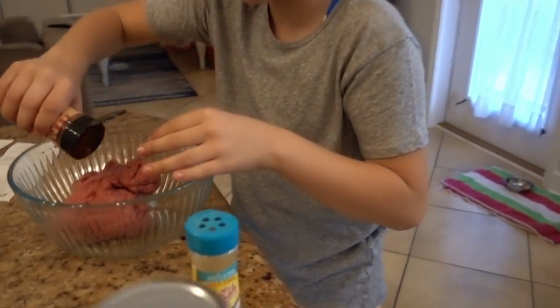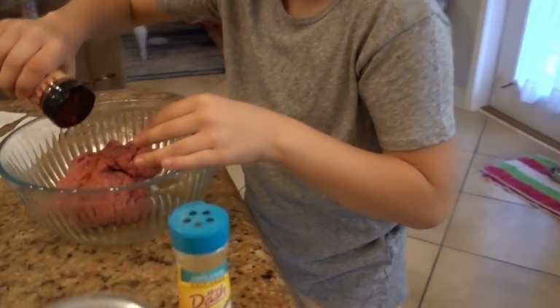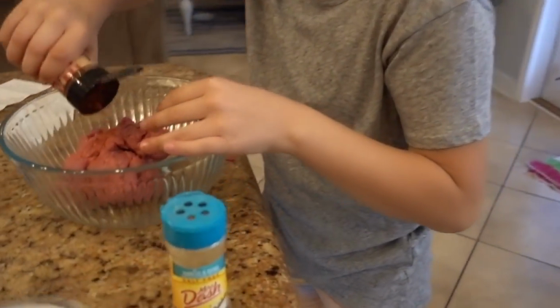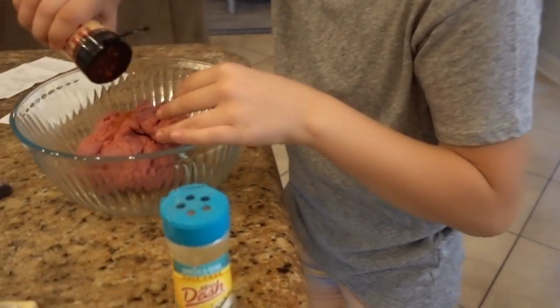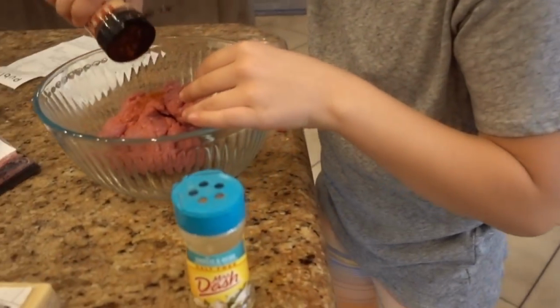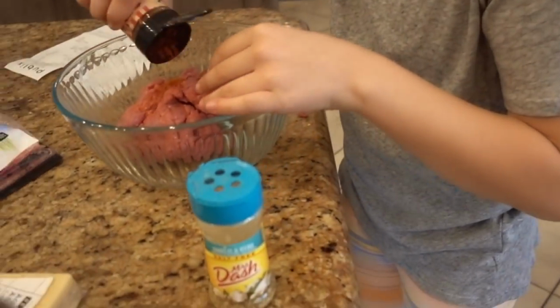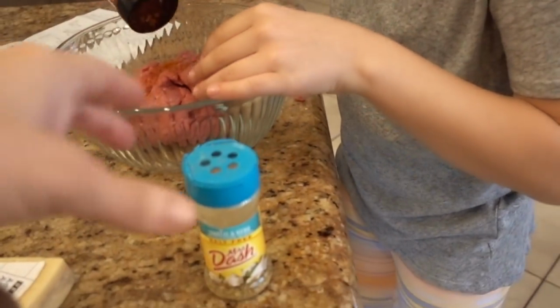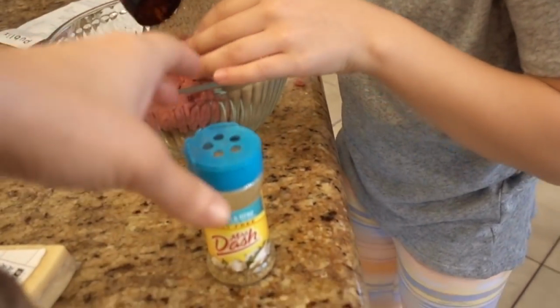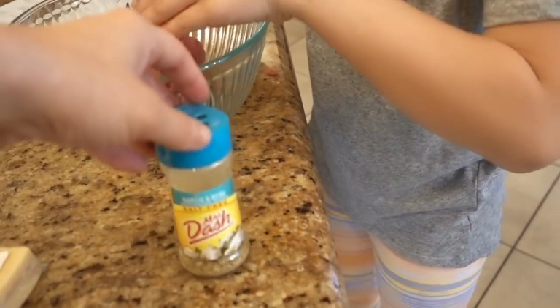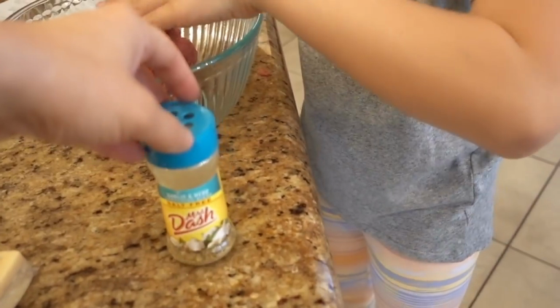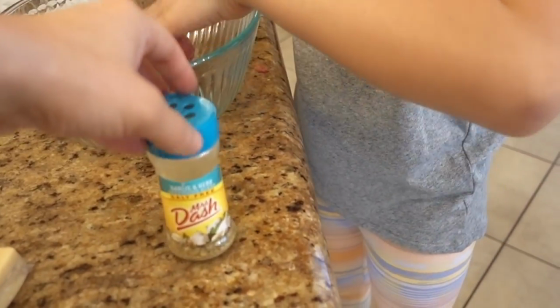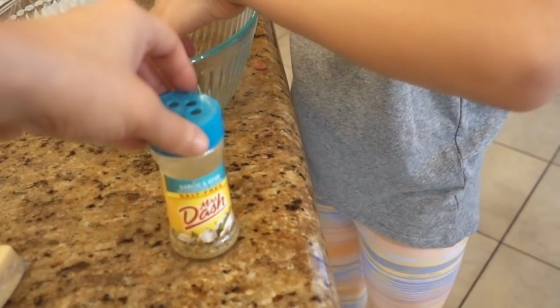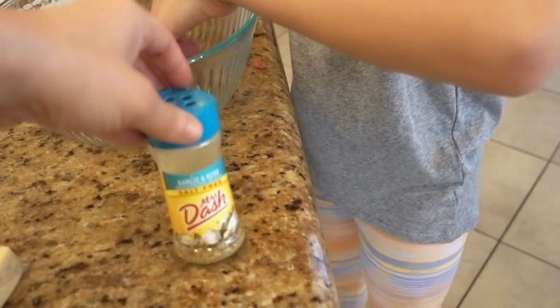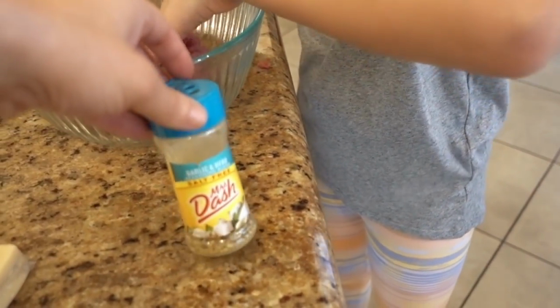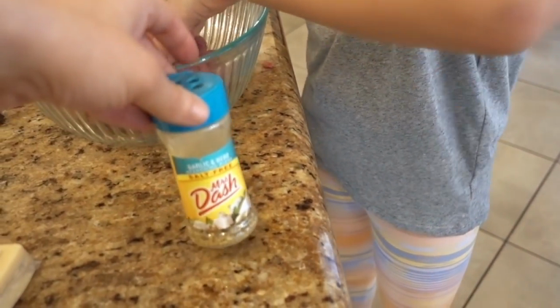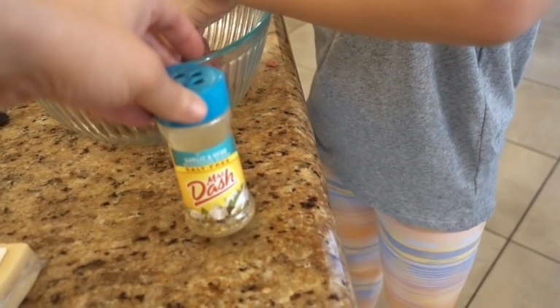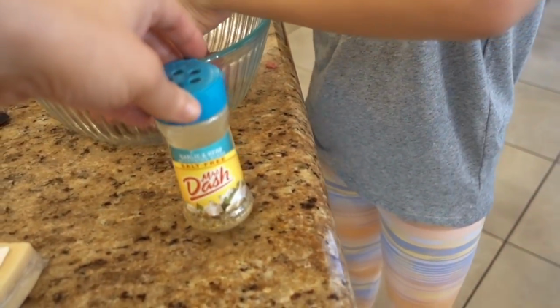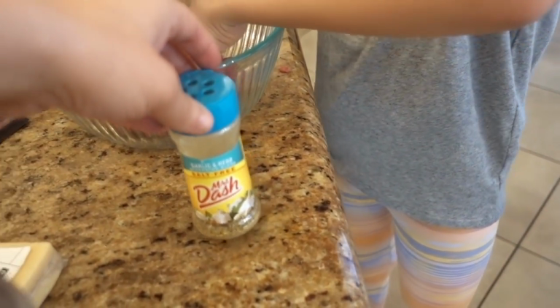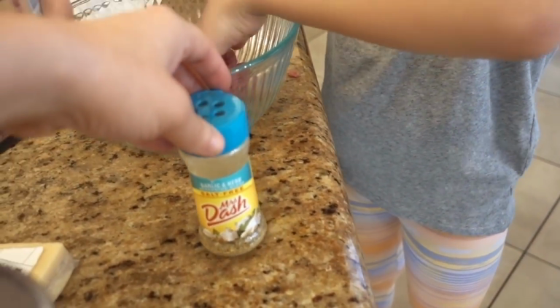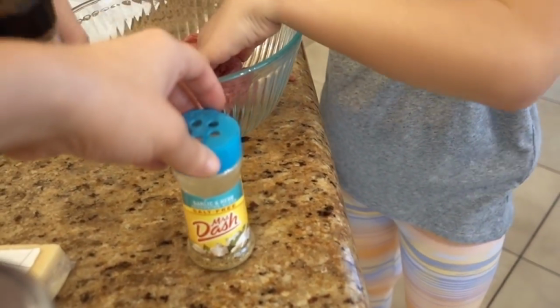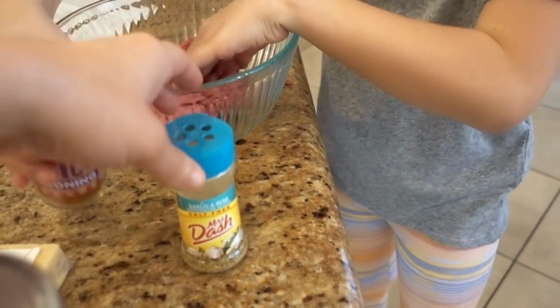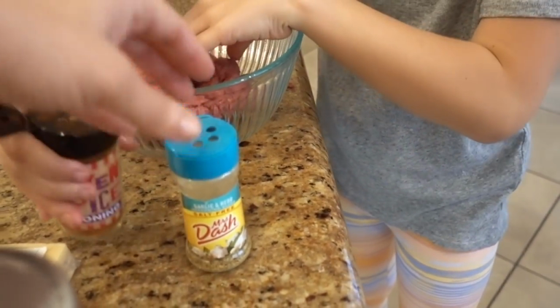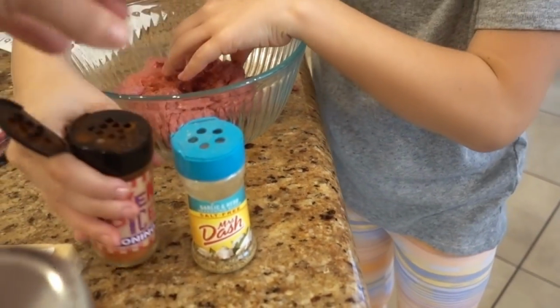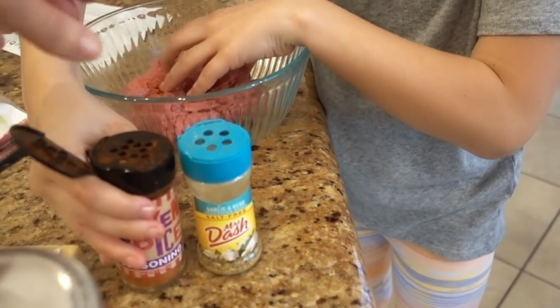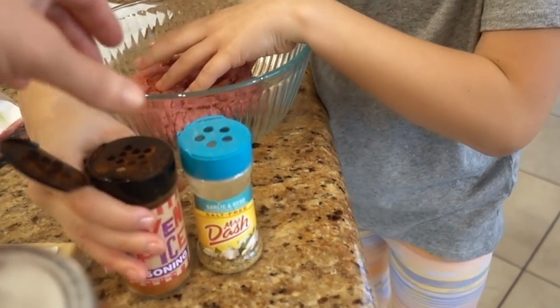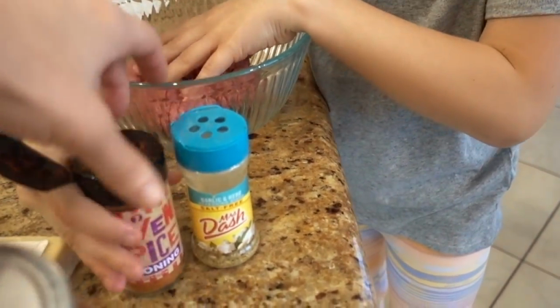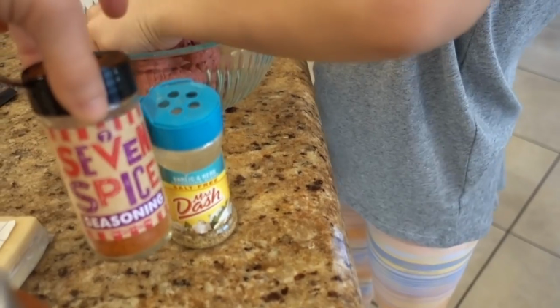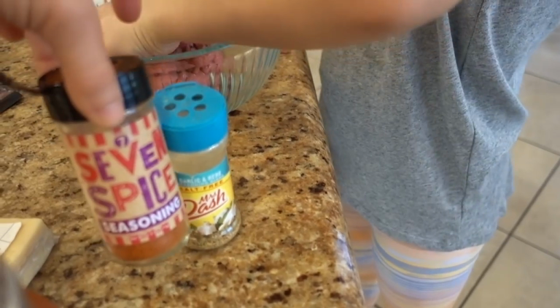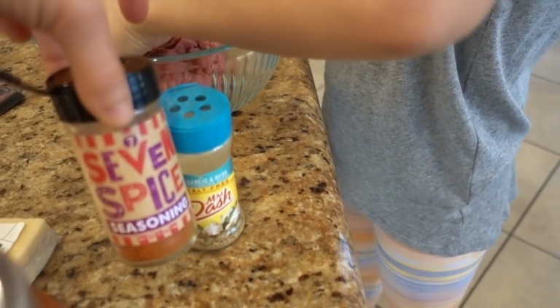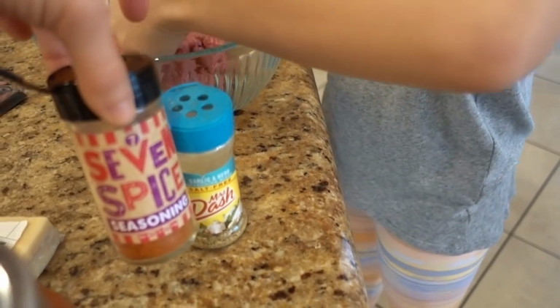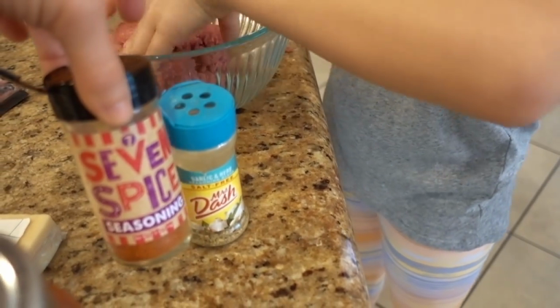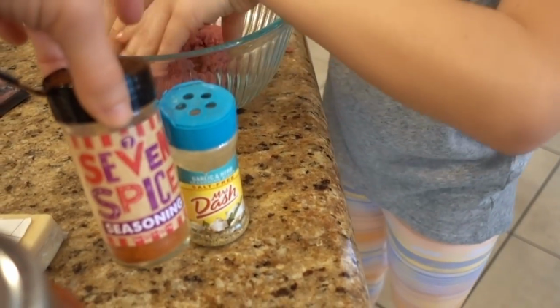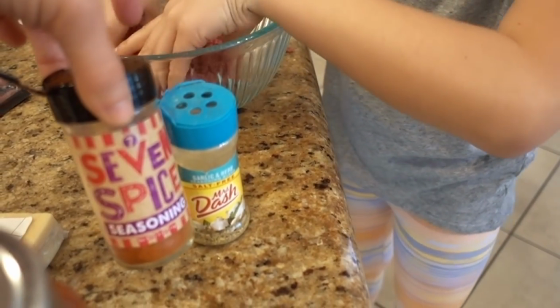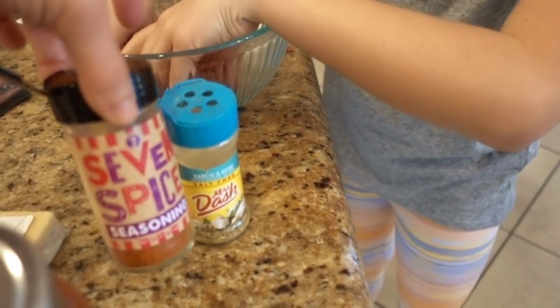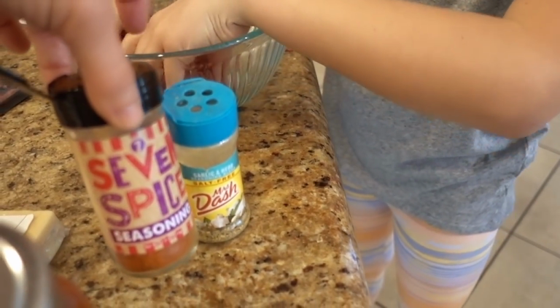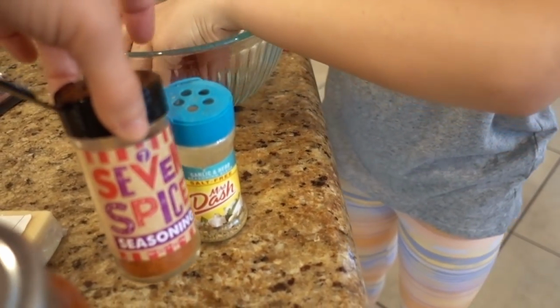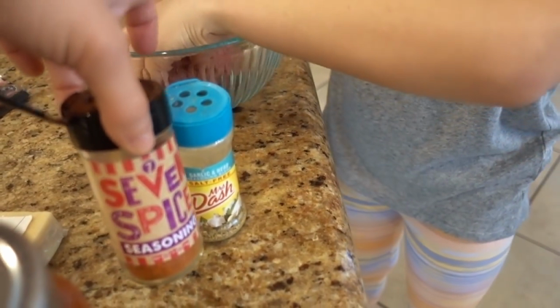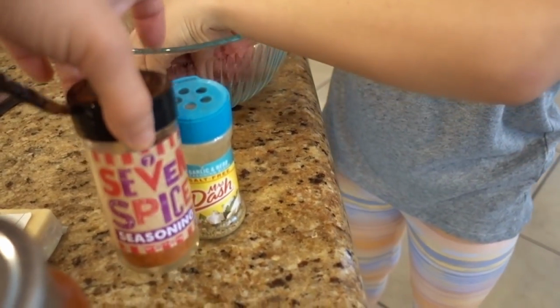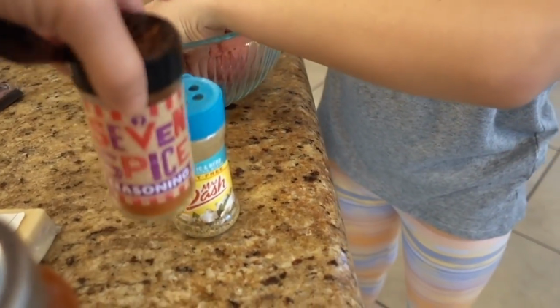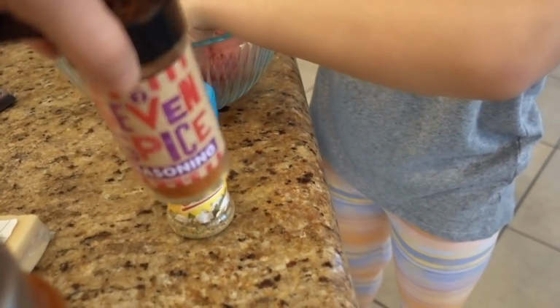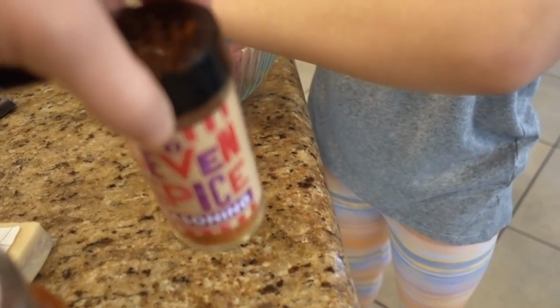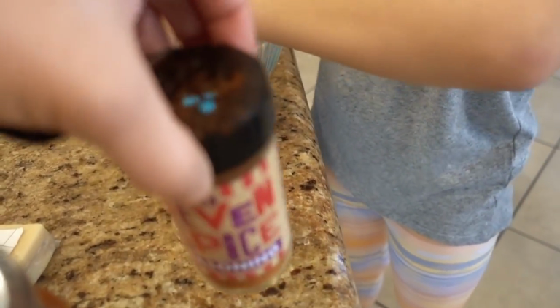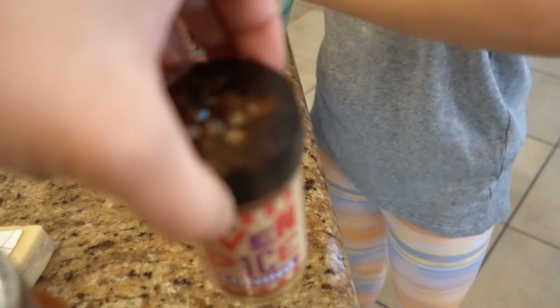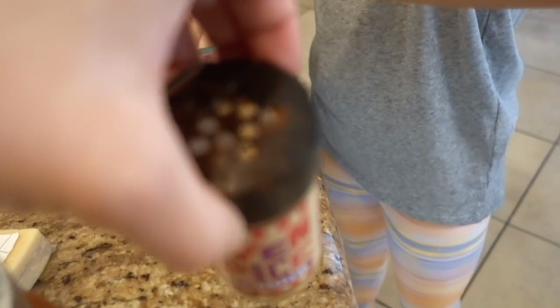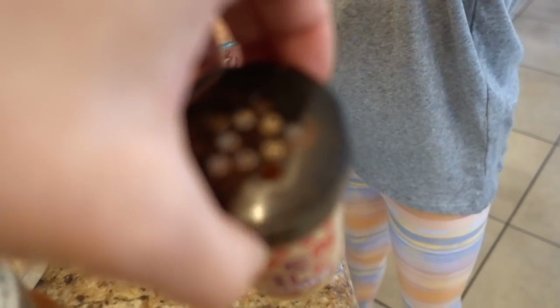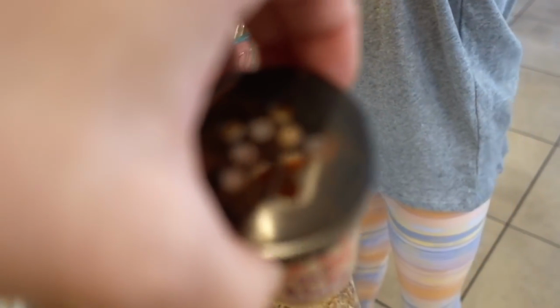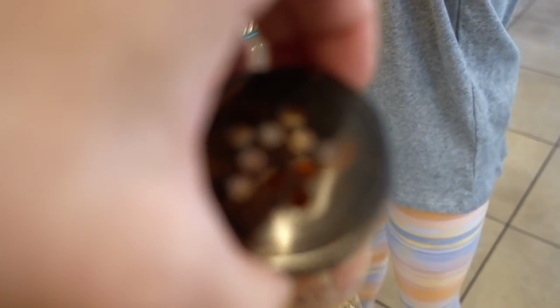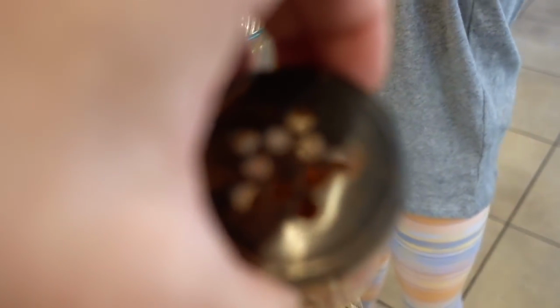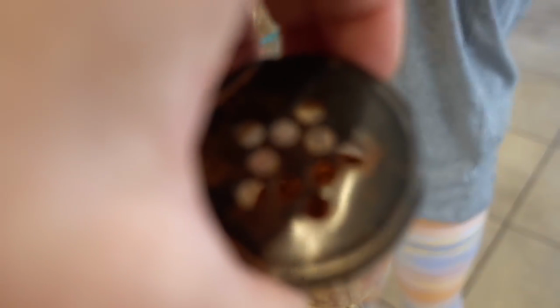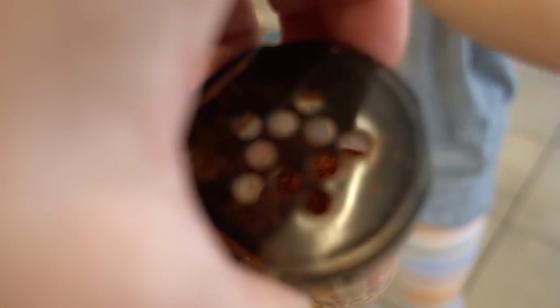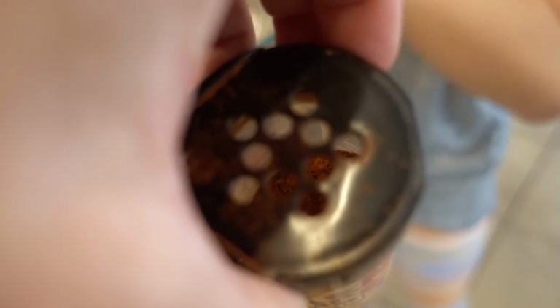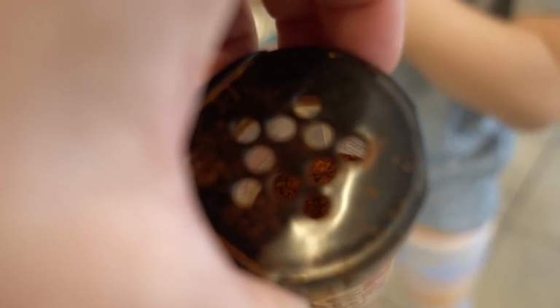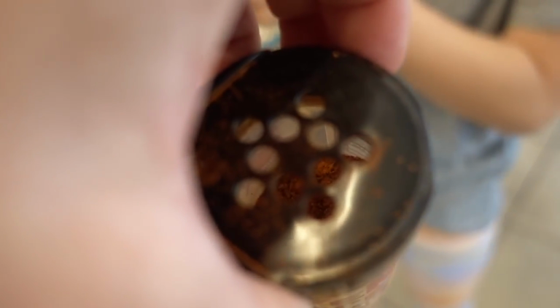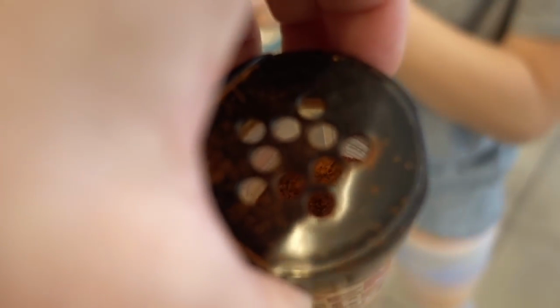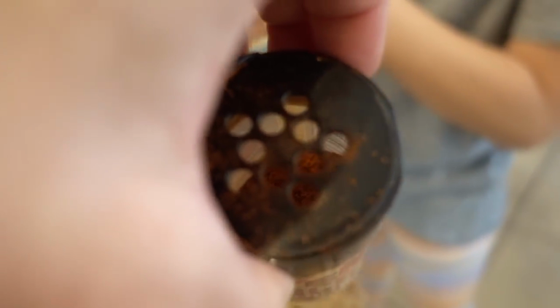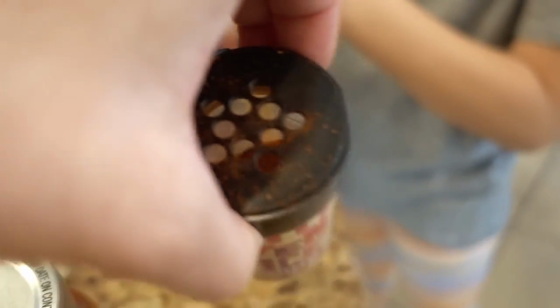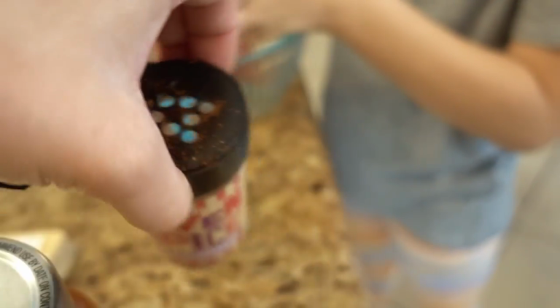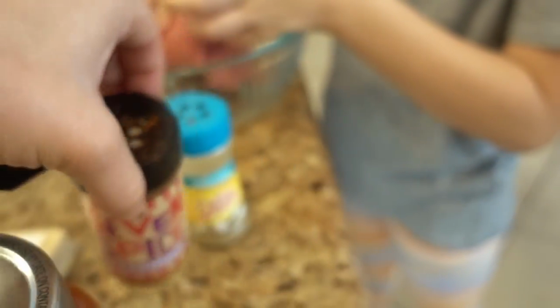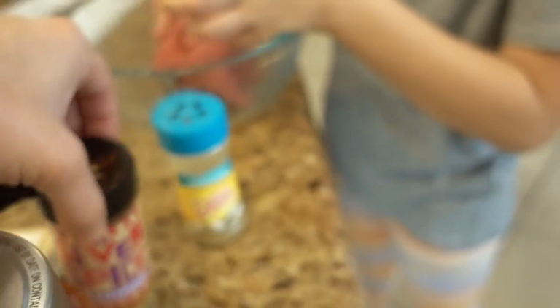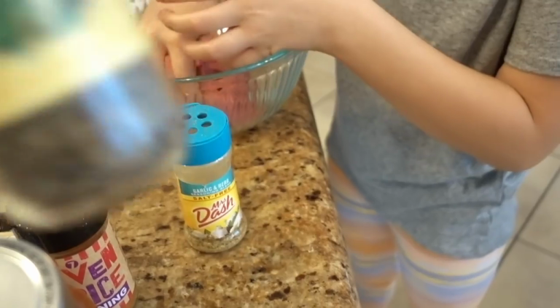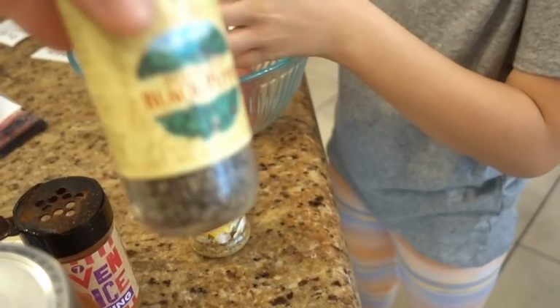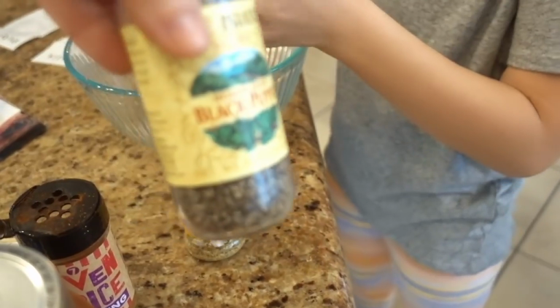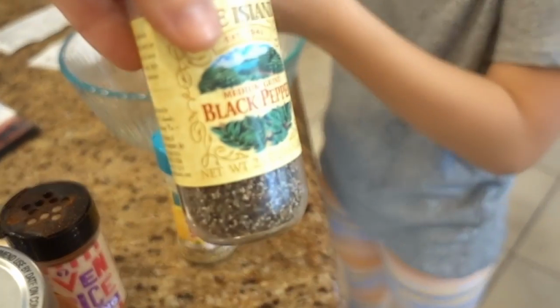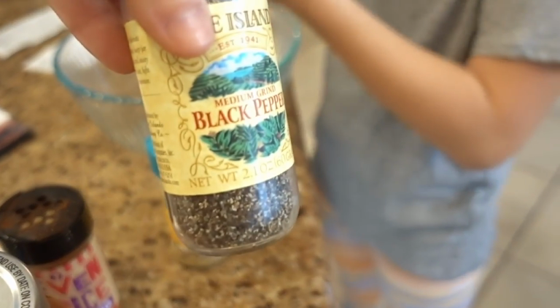What else do we have here? Mrs. Dash. Very interesting. Seven Spice Seasoning — okay, let's smell that. This is one of my favorites for meat. Black pepper? Yes, and salt. Of course, salt.